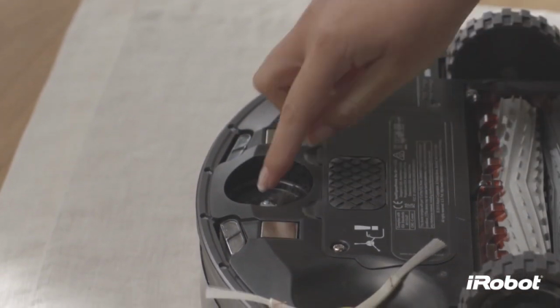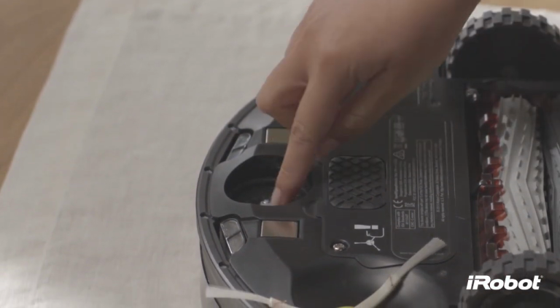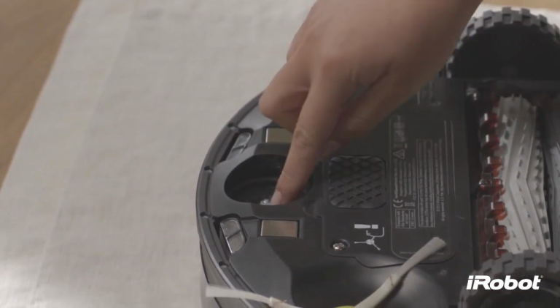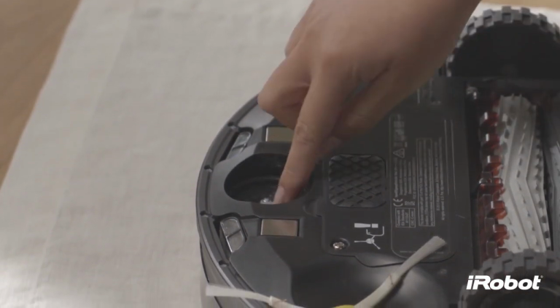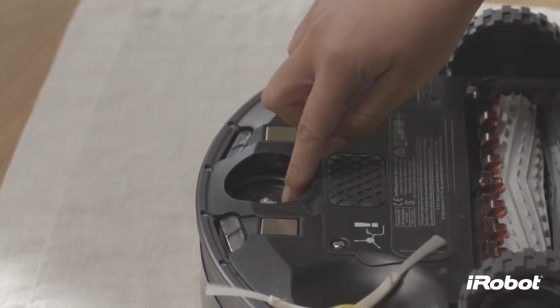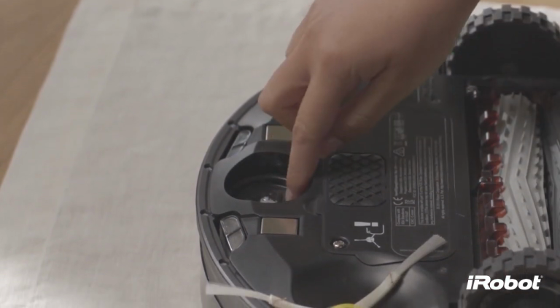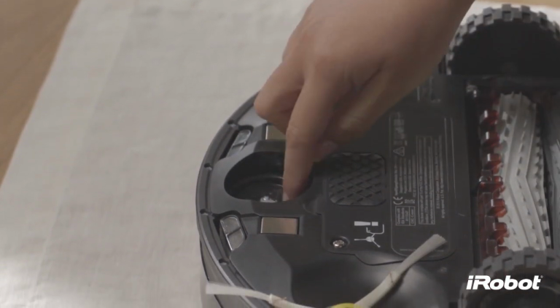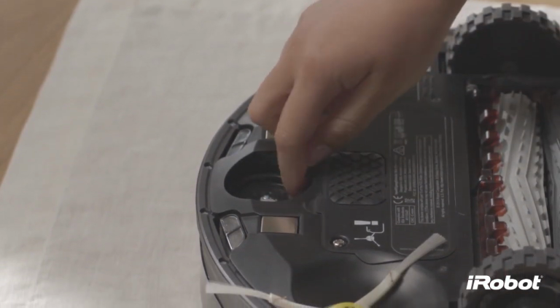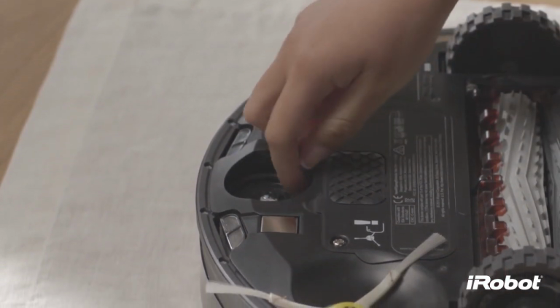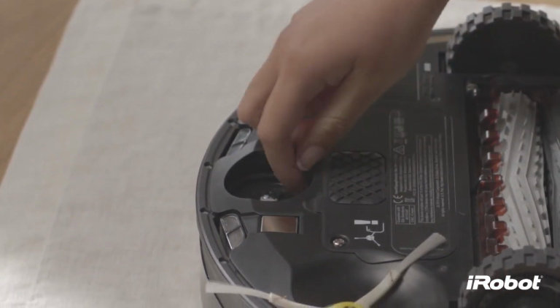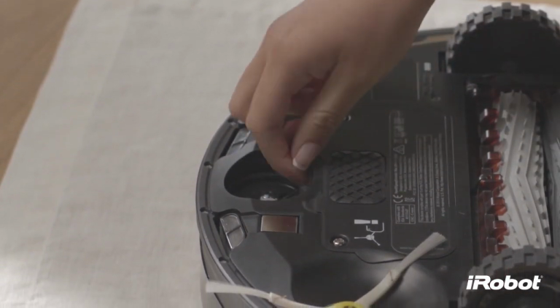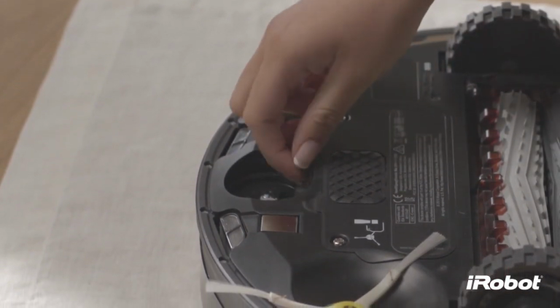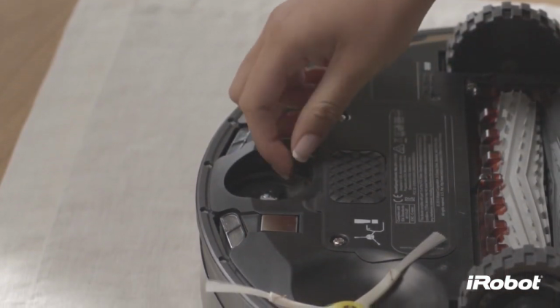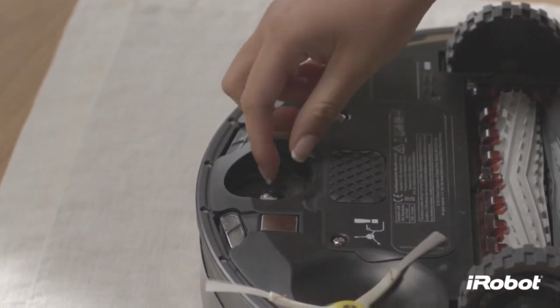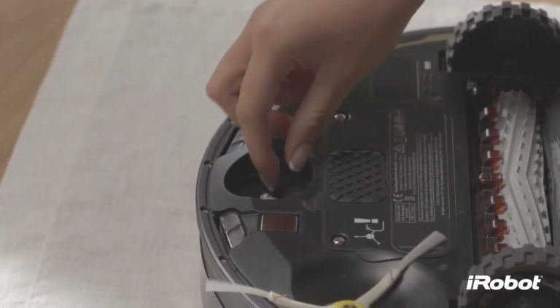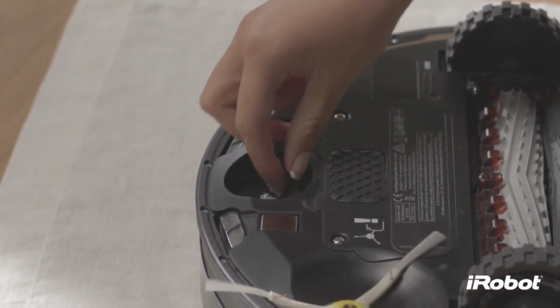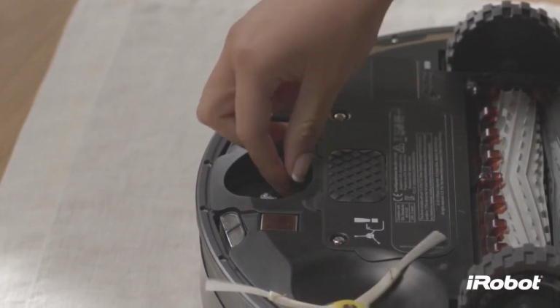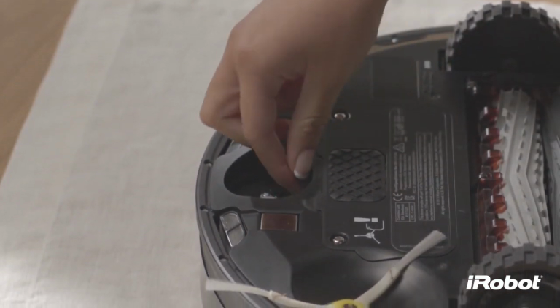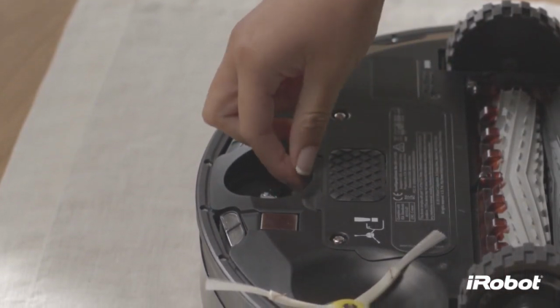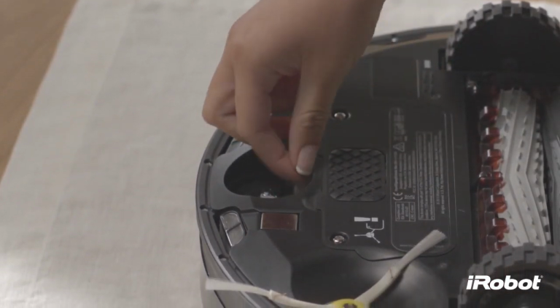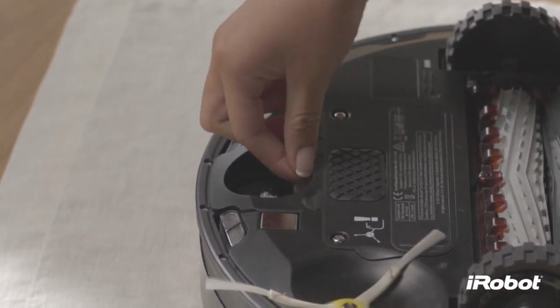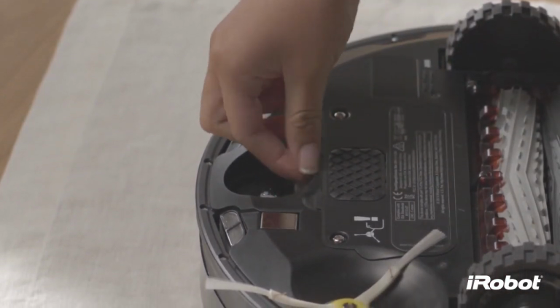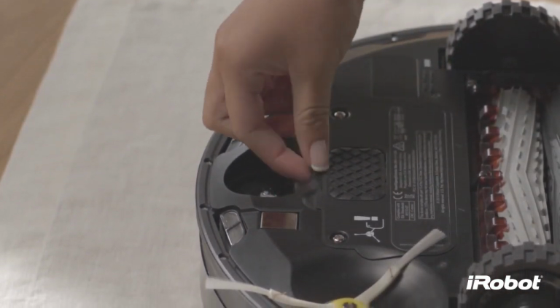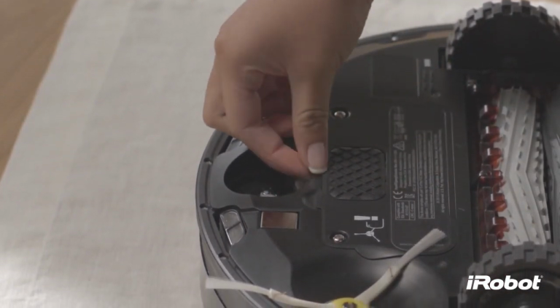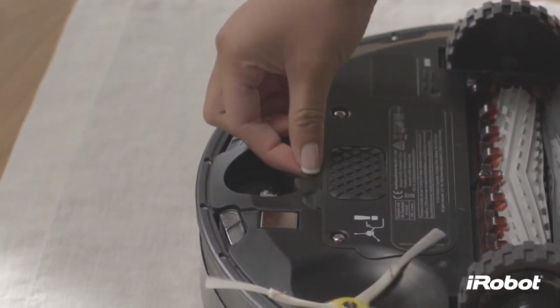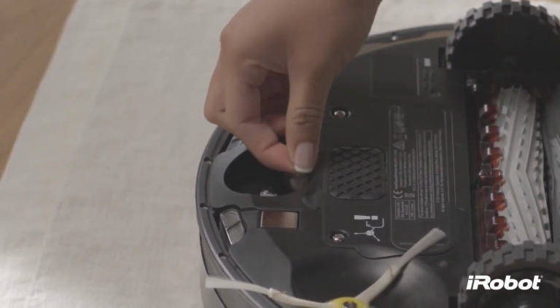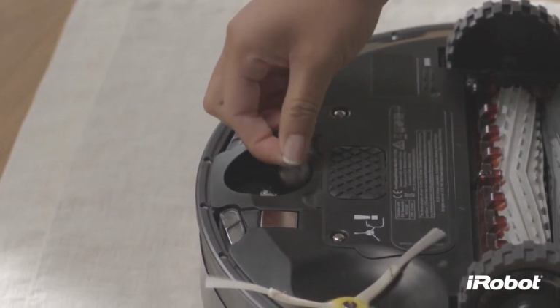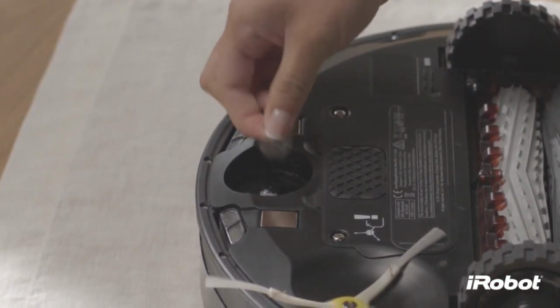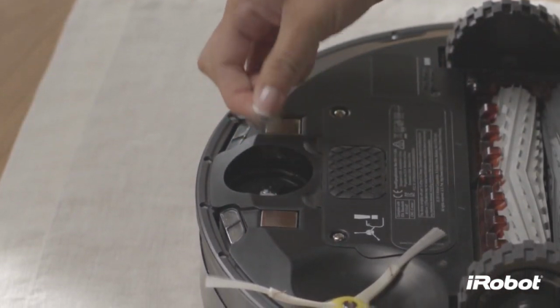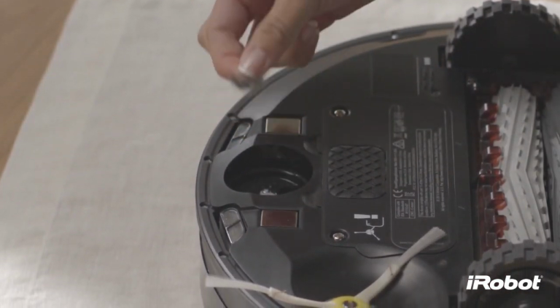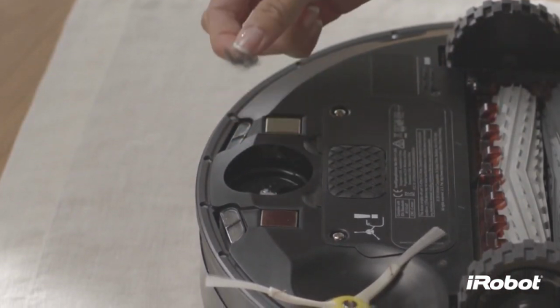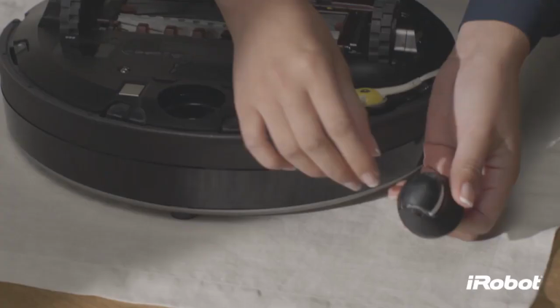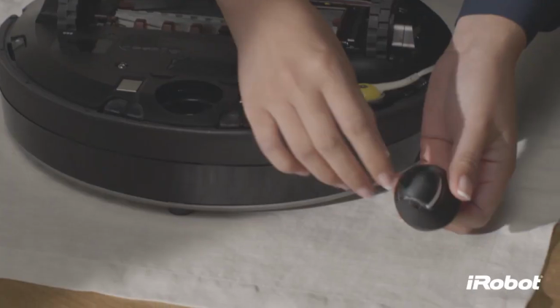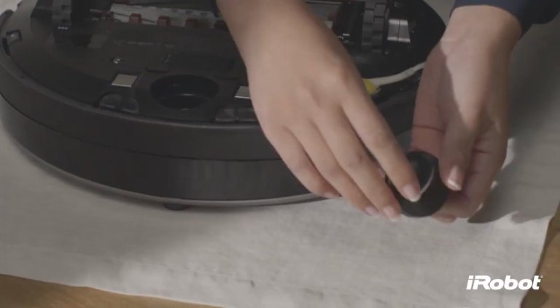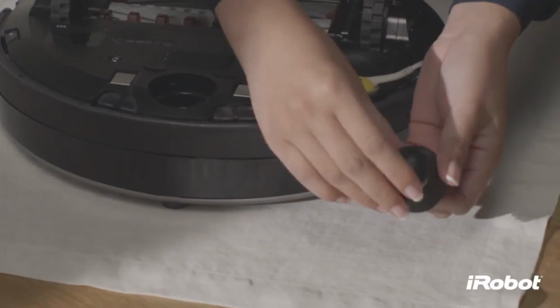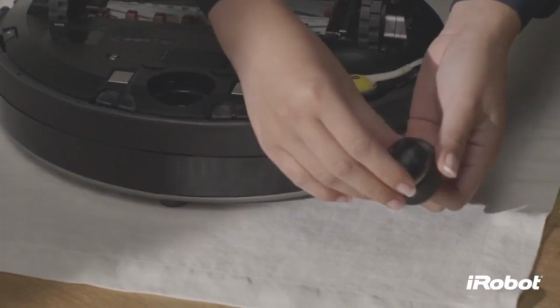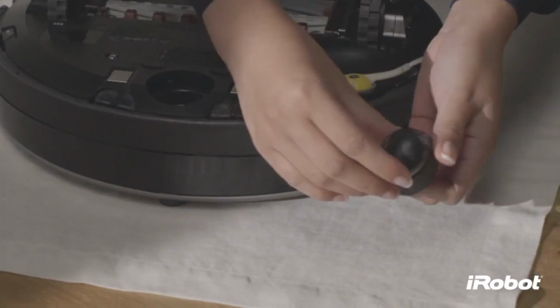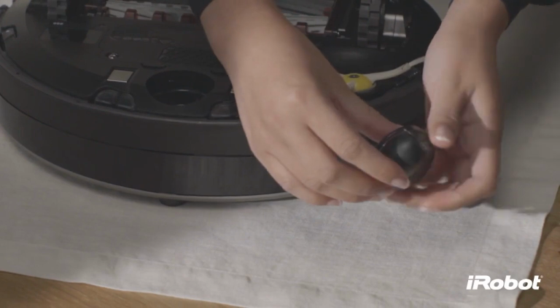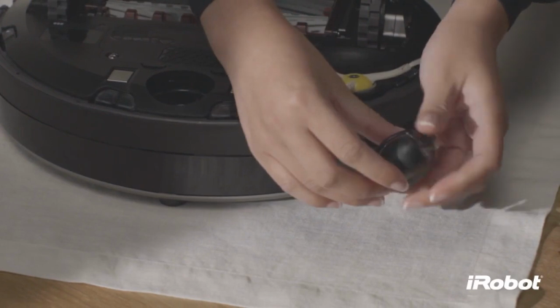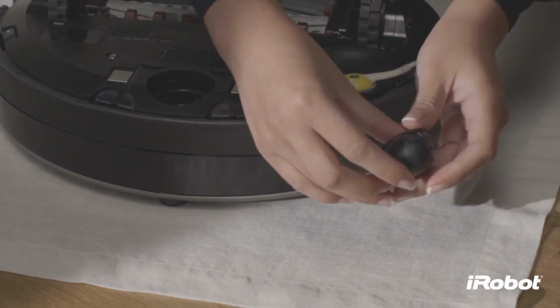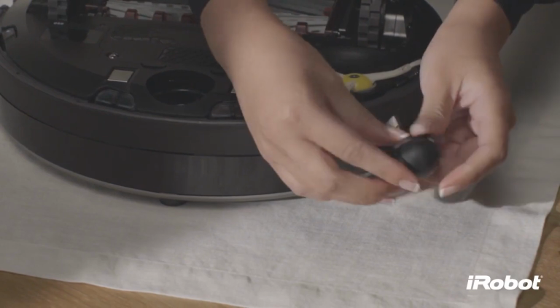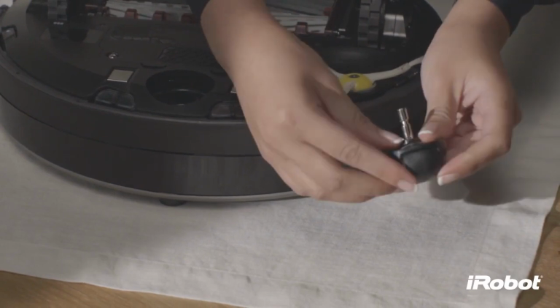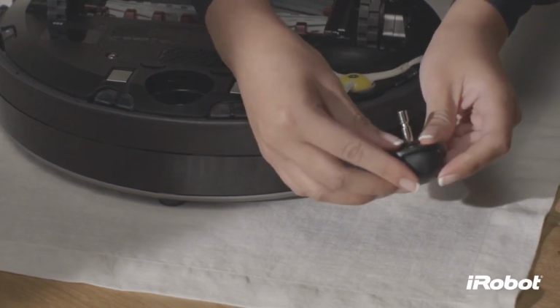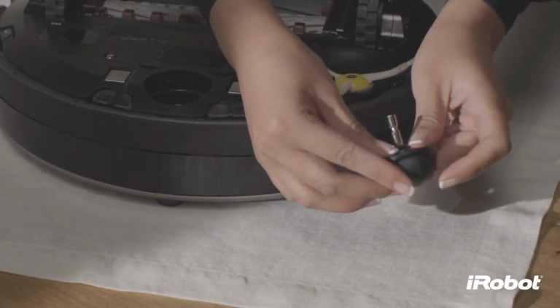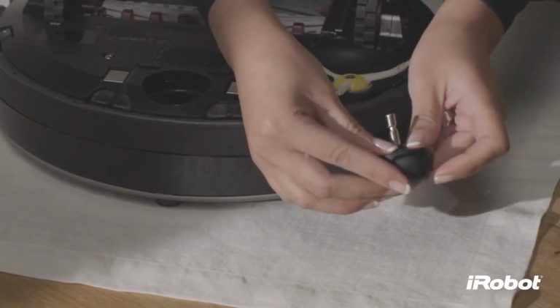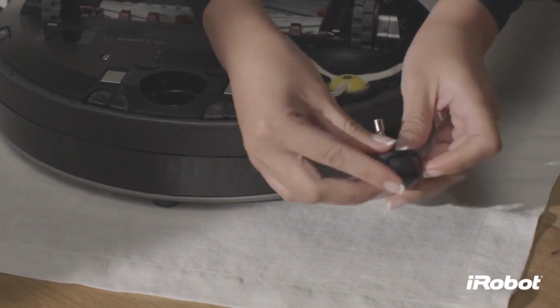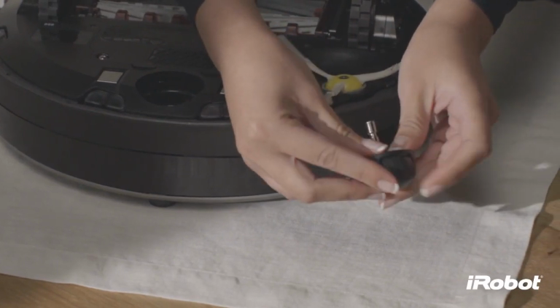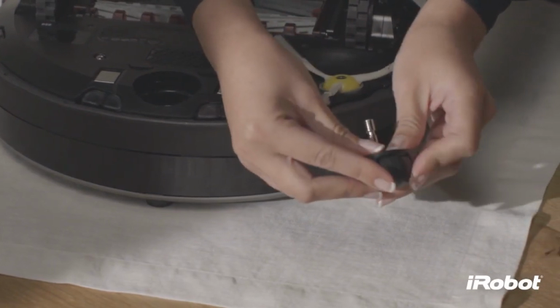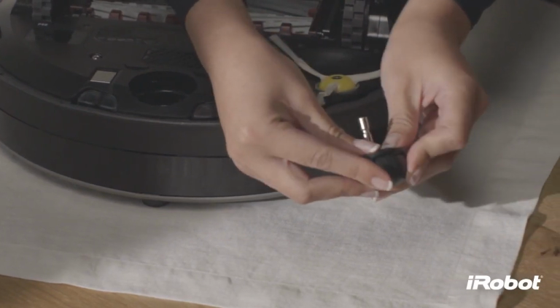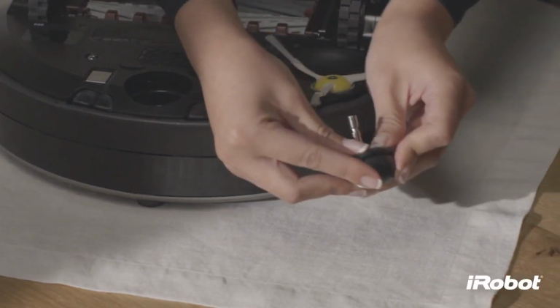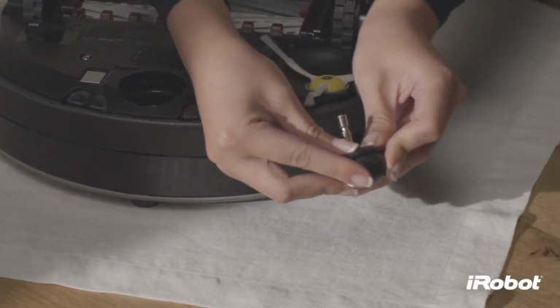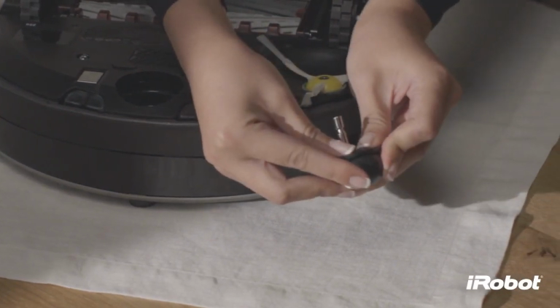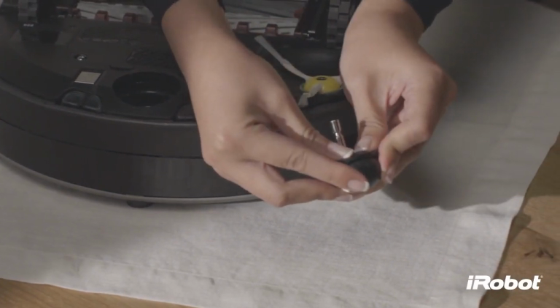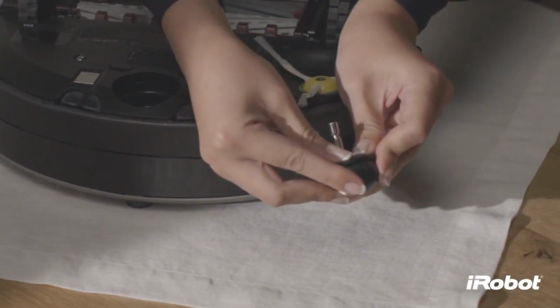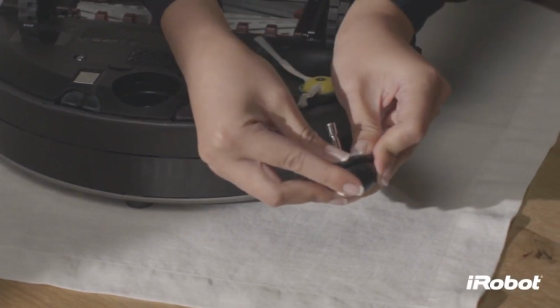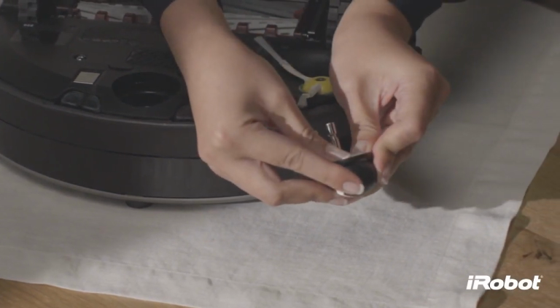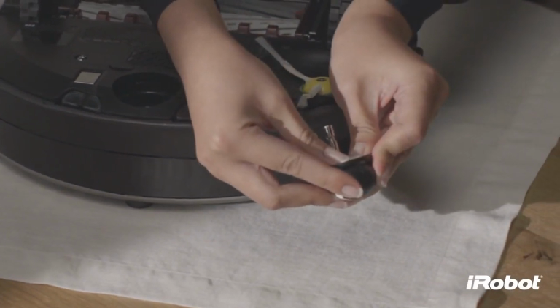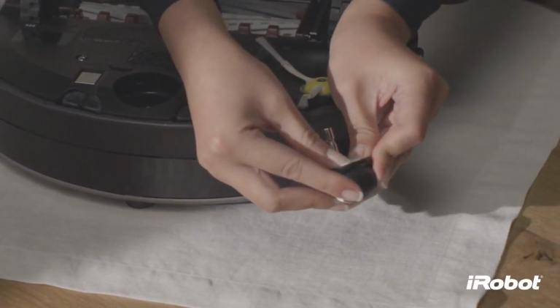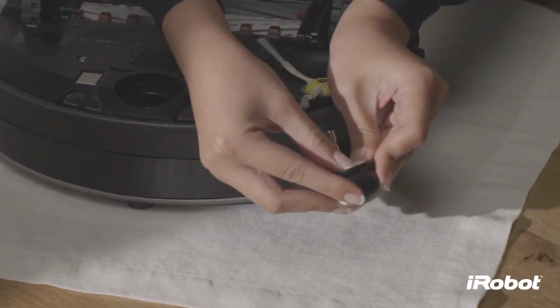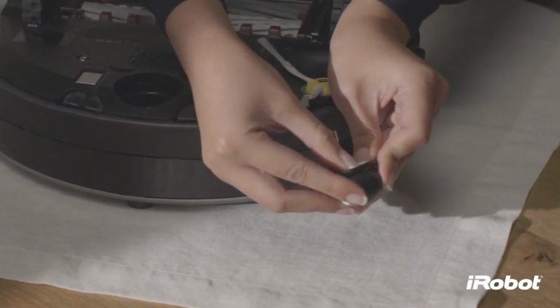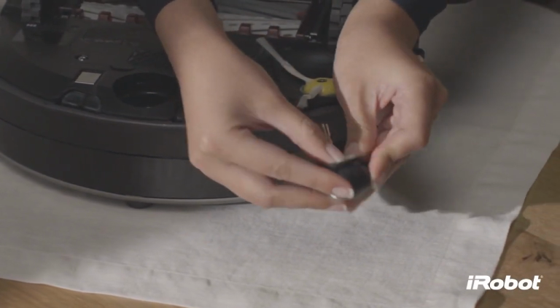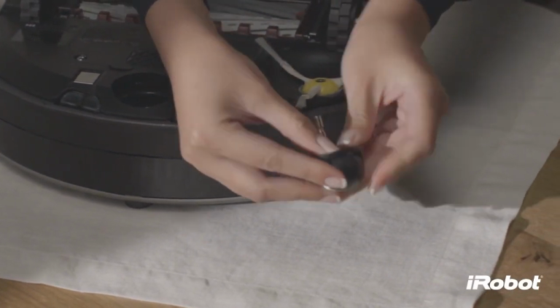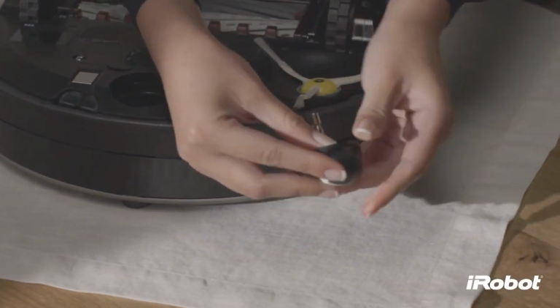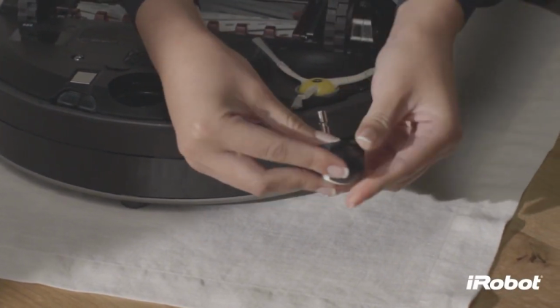Remove the debris from inside the front wheel cavity. Then remove the front wheel from its housing by pushing it through from underneath.